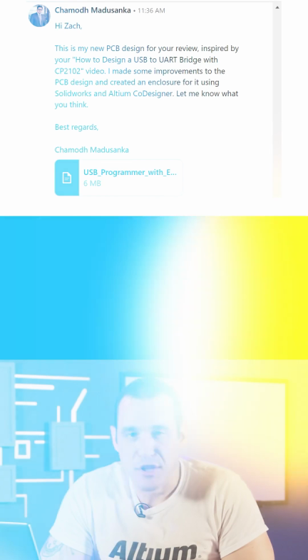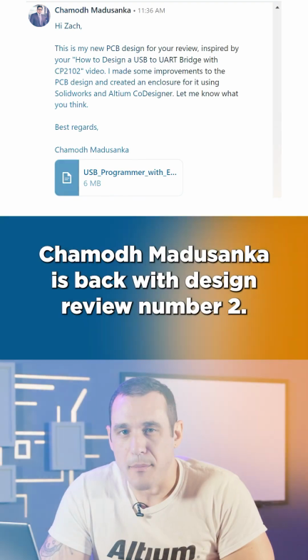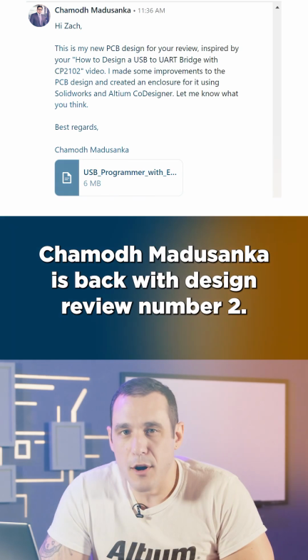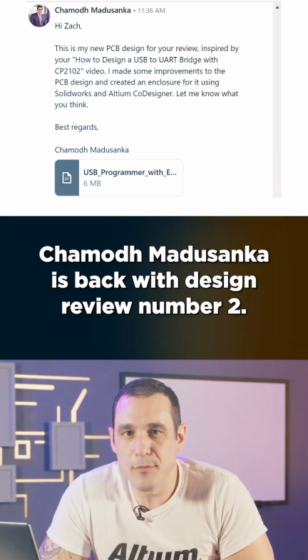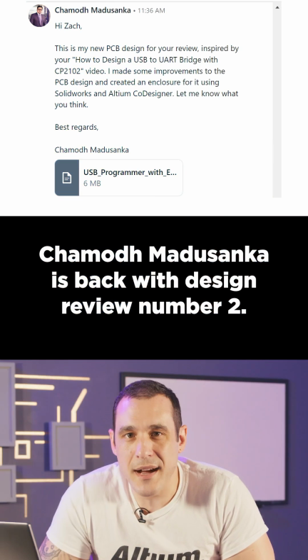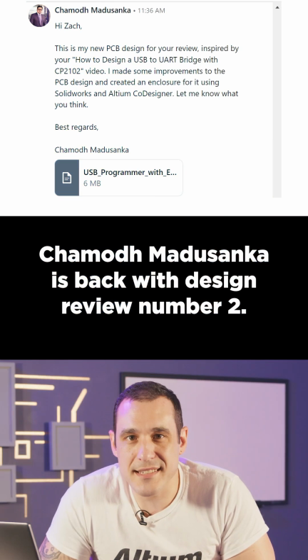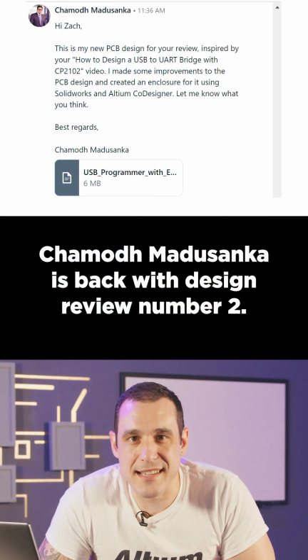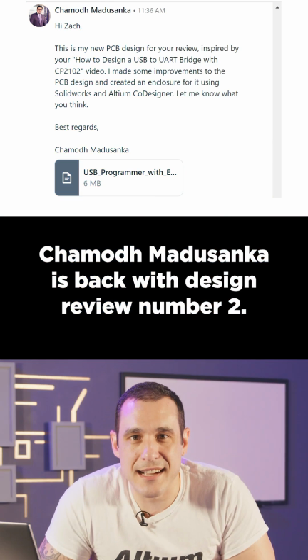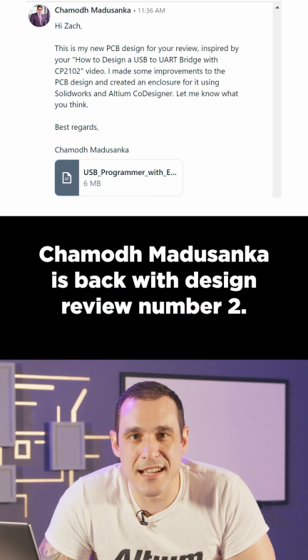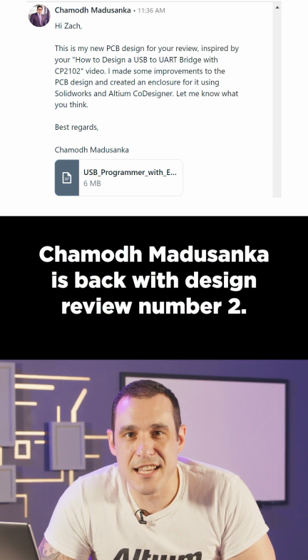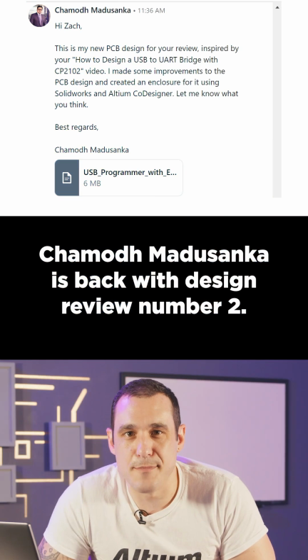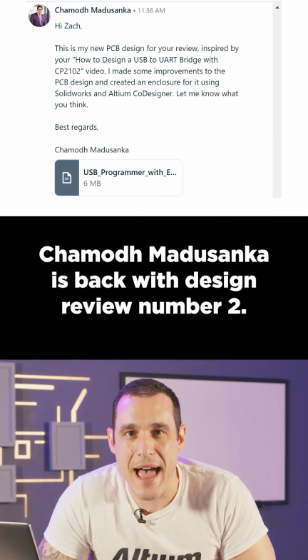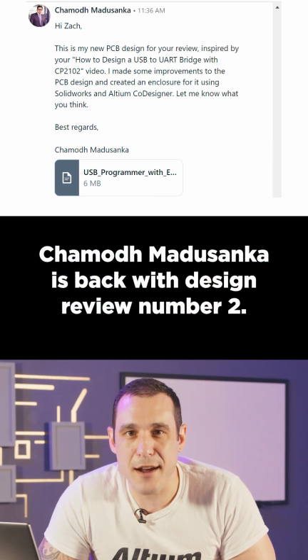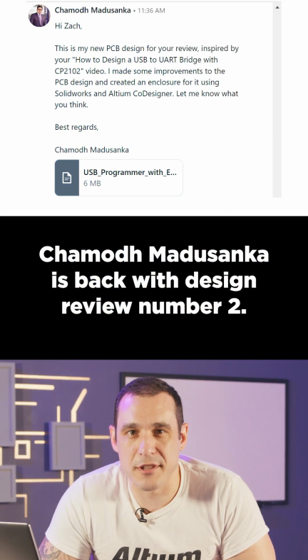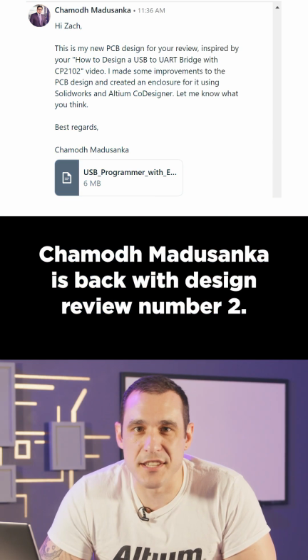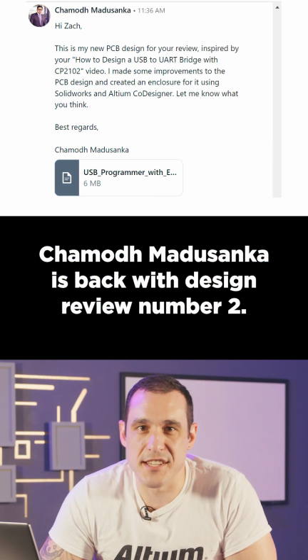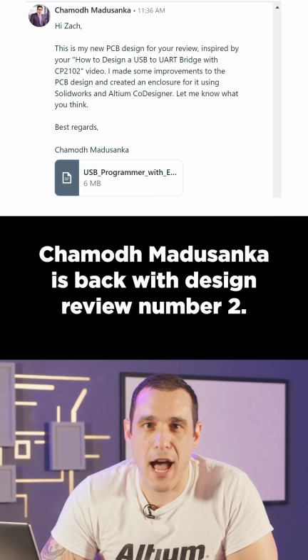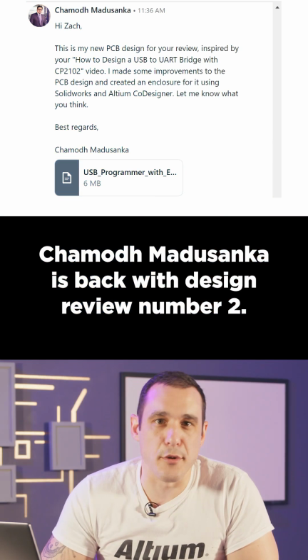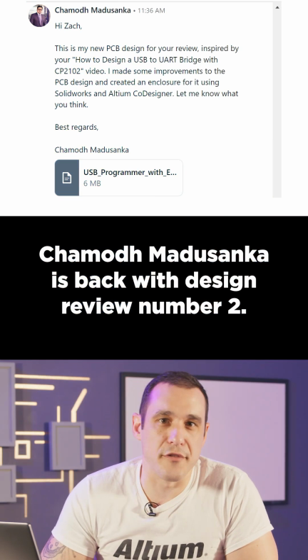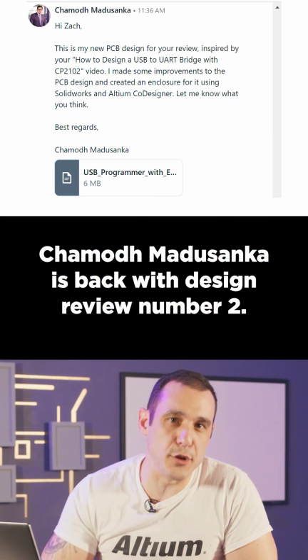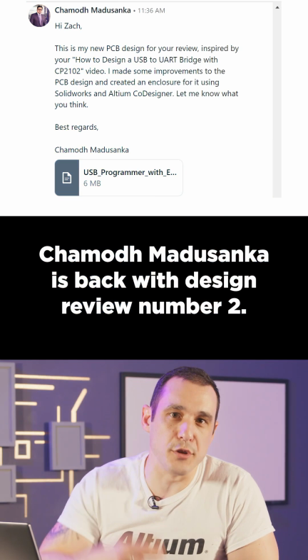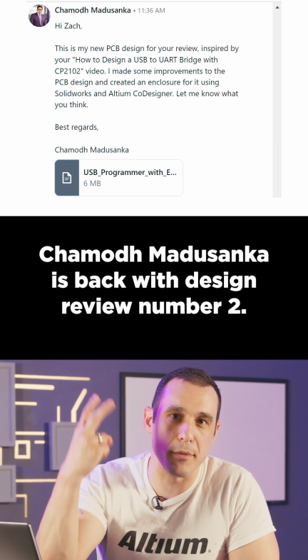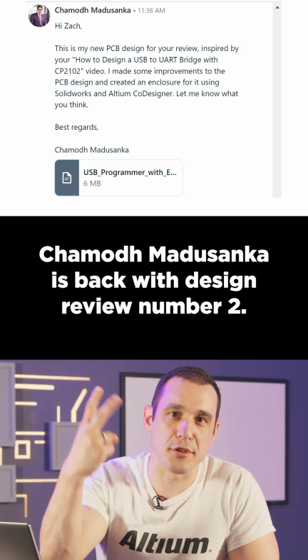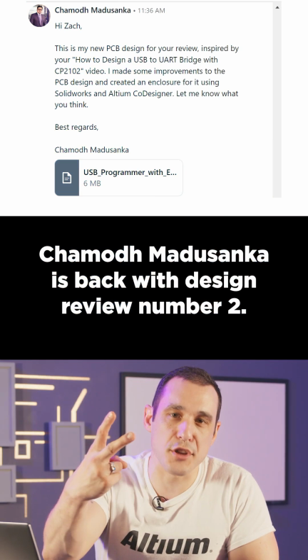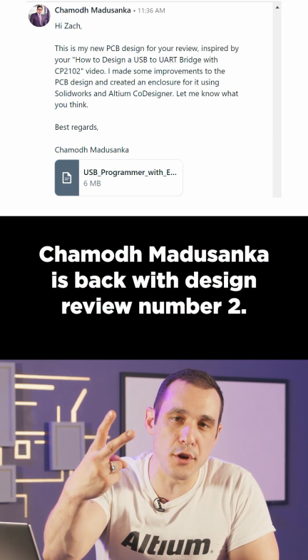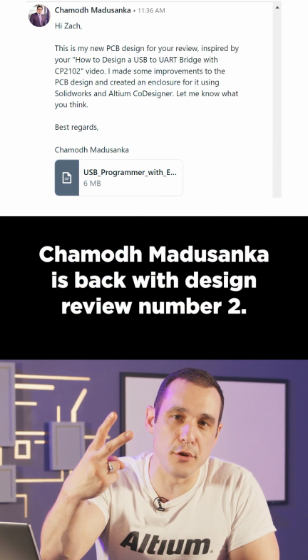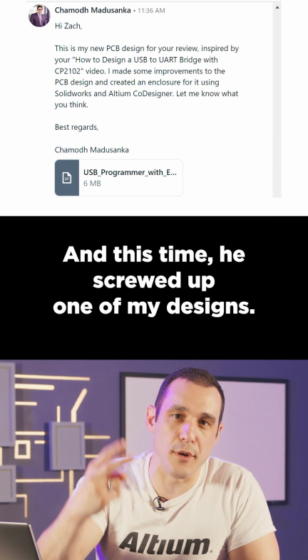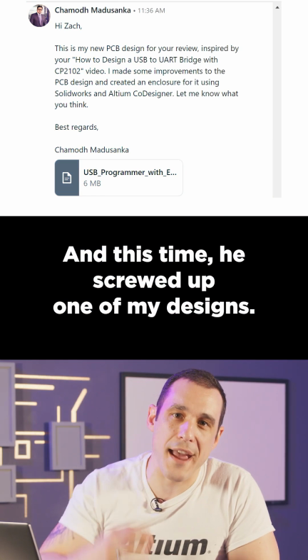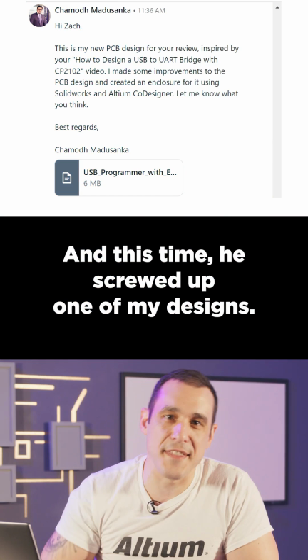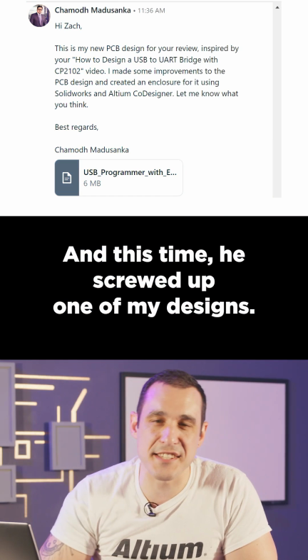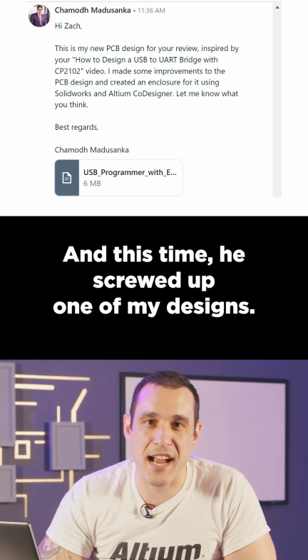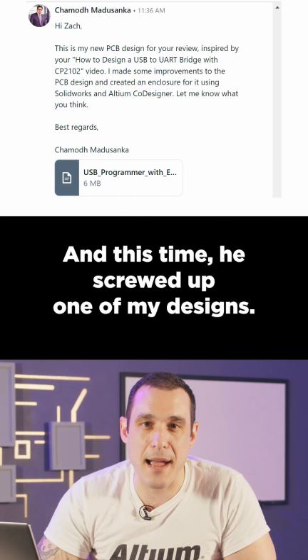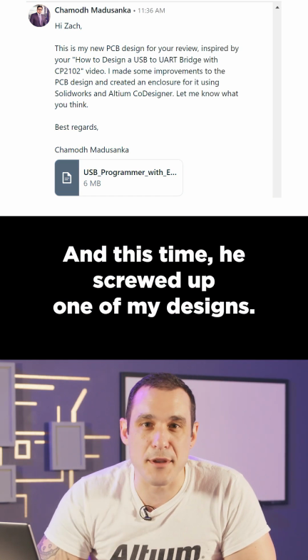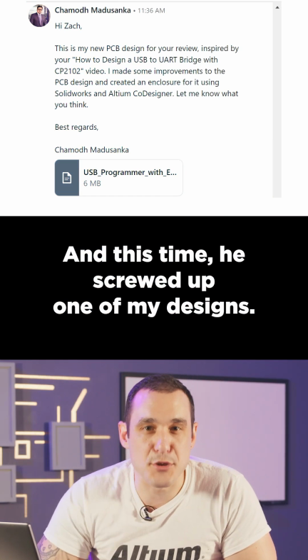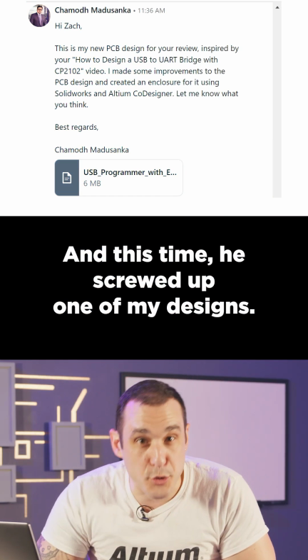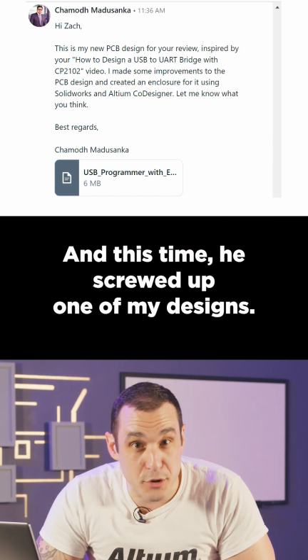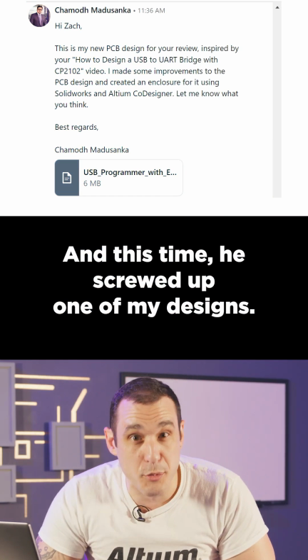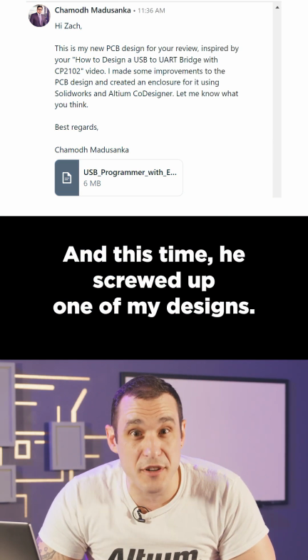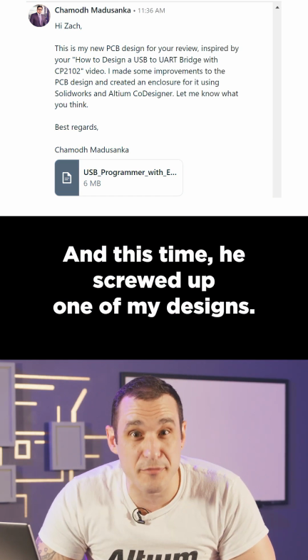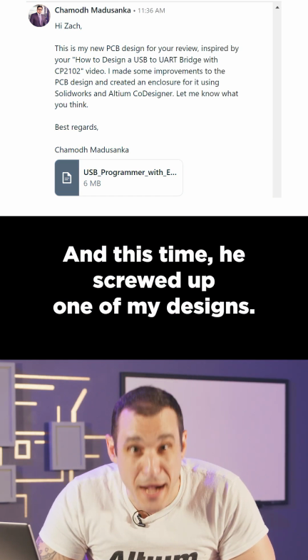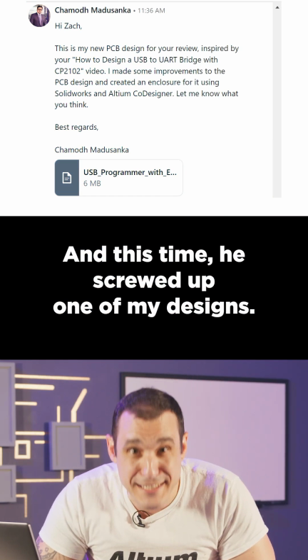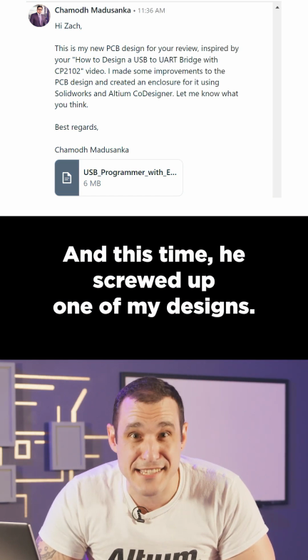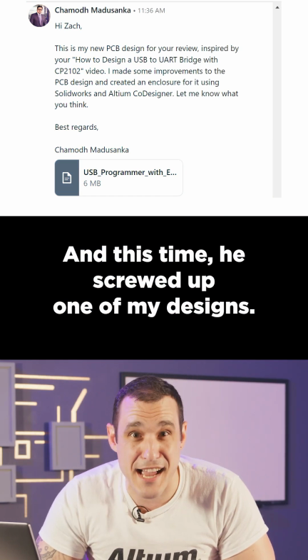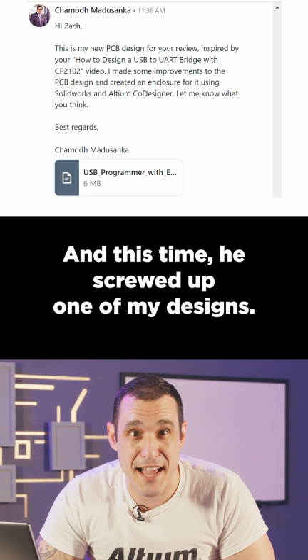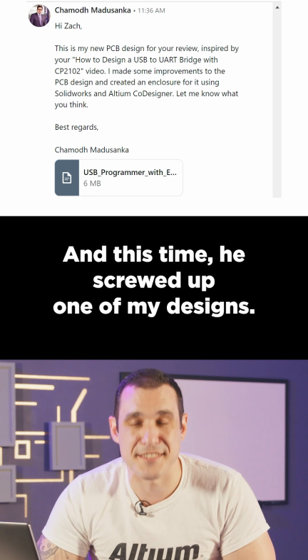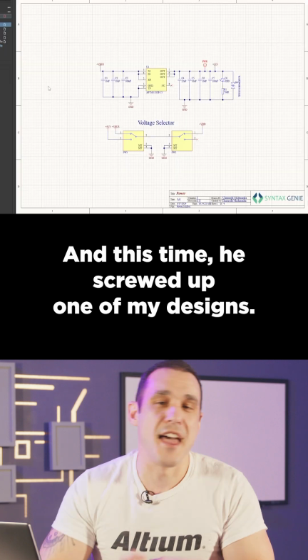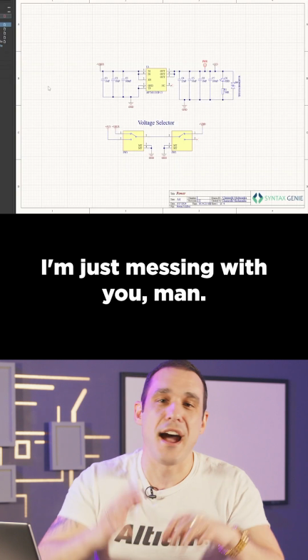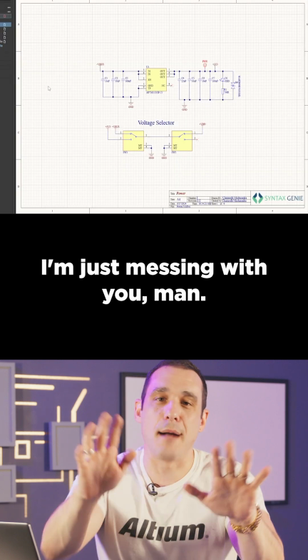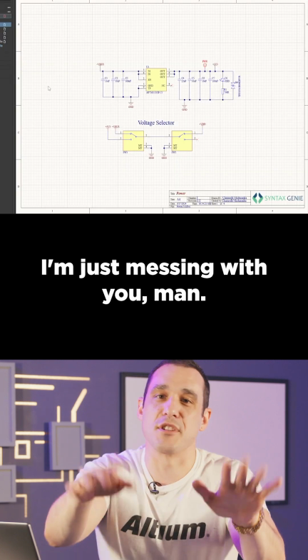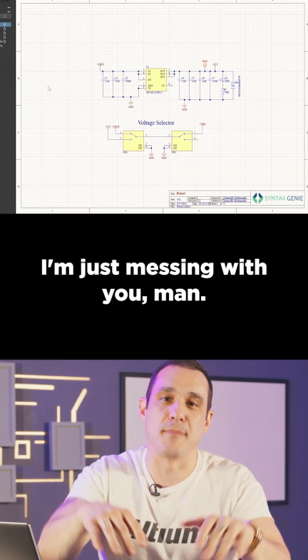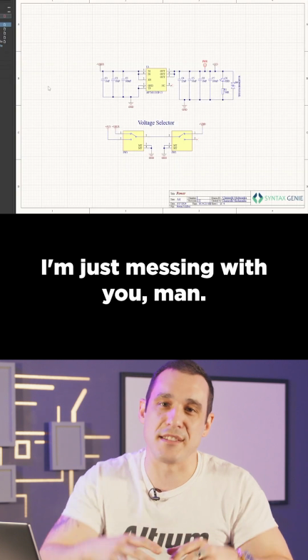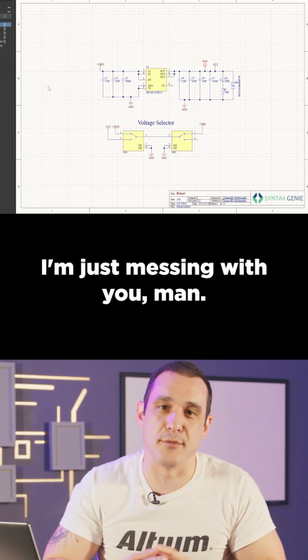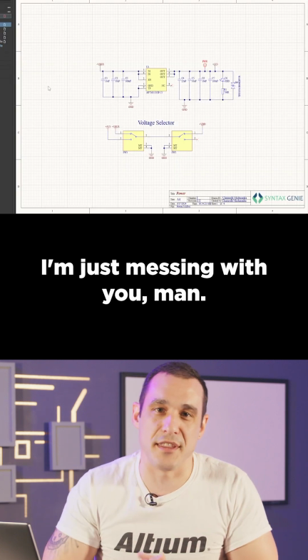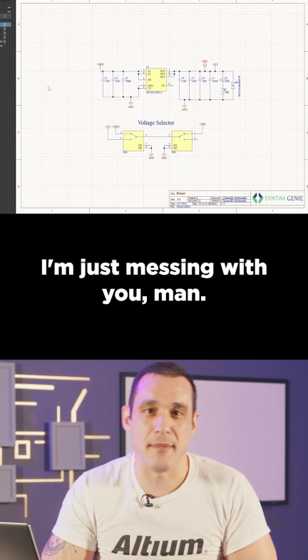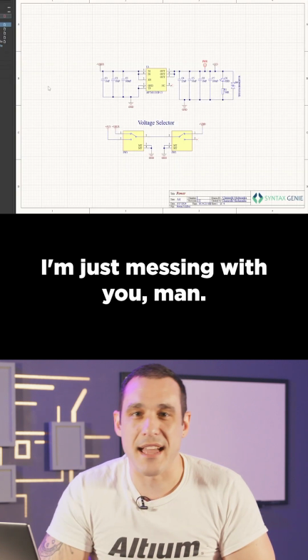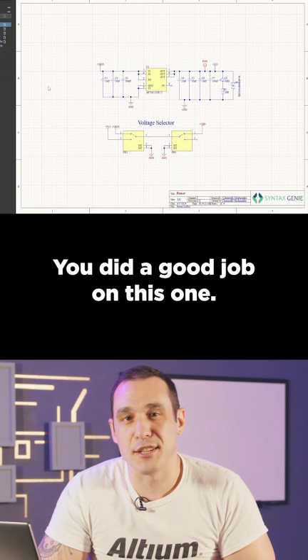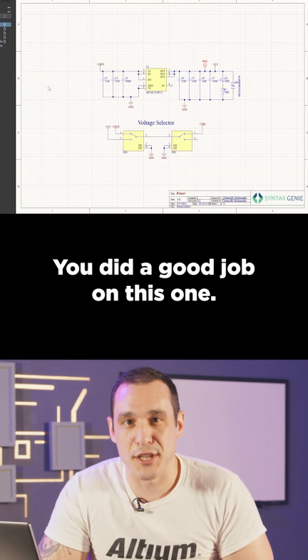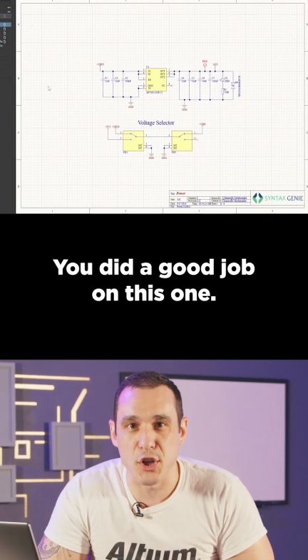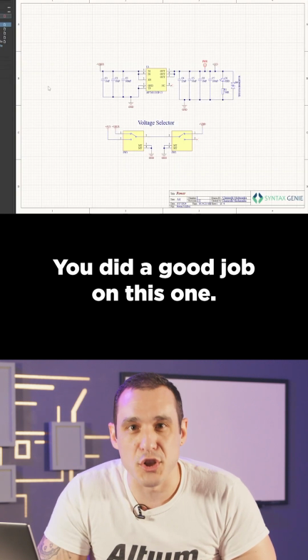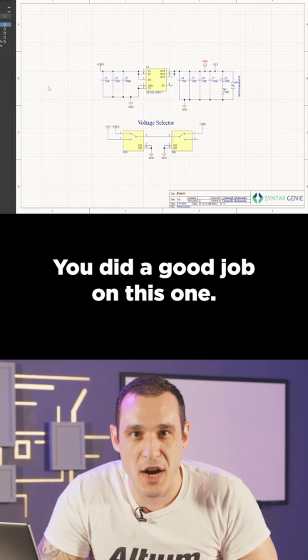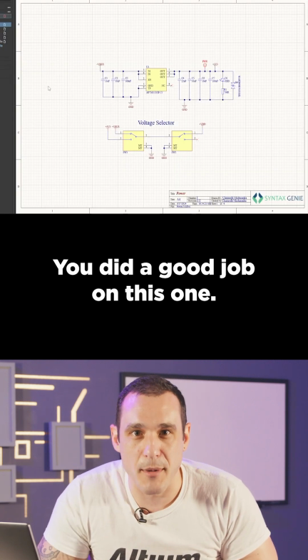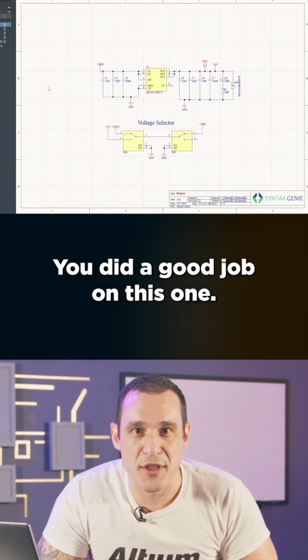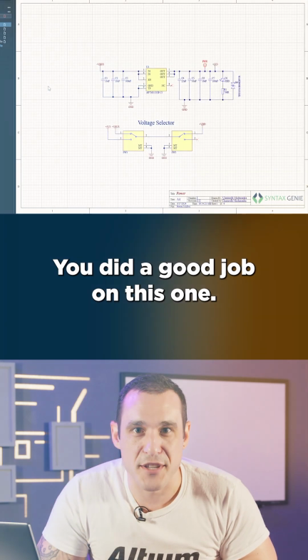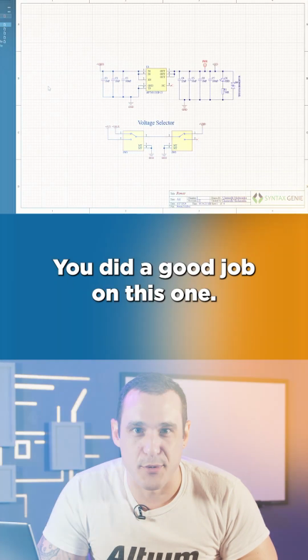Chimod Matasanka is back with design review number two, and this time he screwed up one of my designs. I'm just messing with you, man. You did a good job on this one.